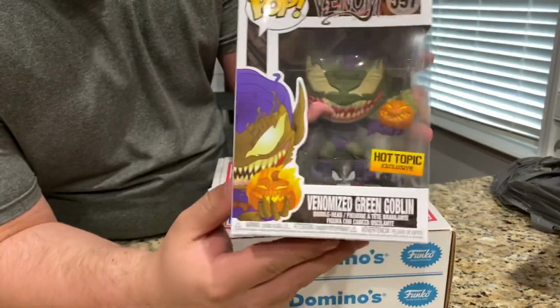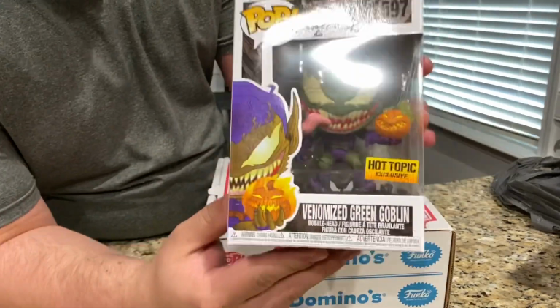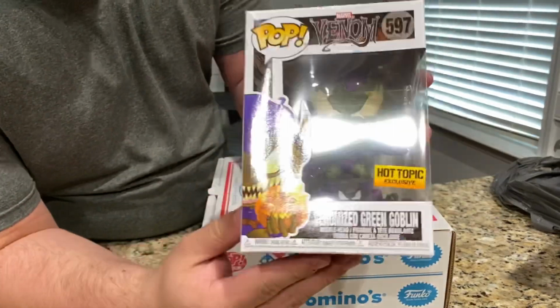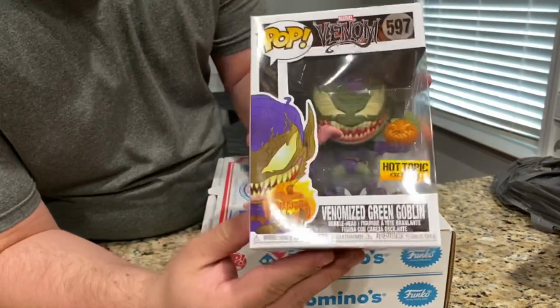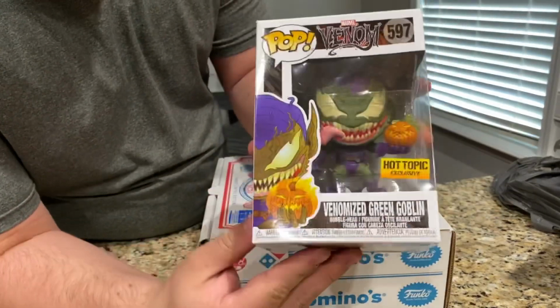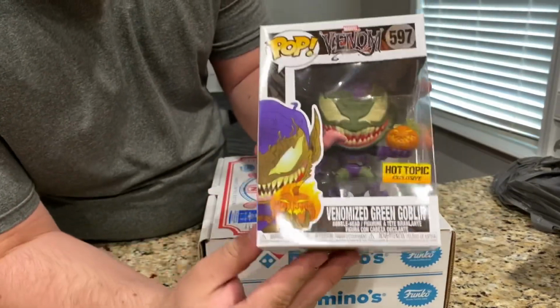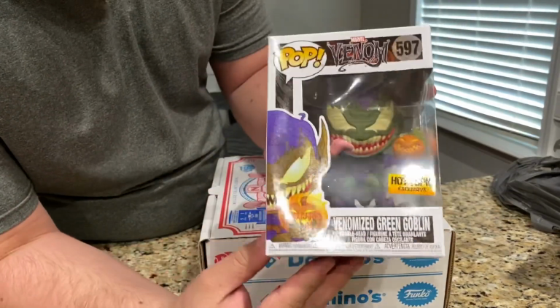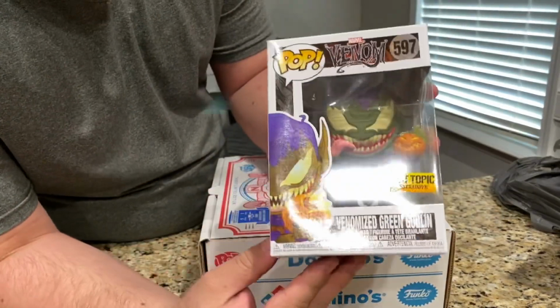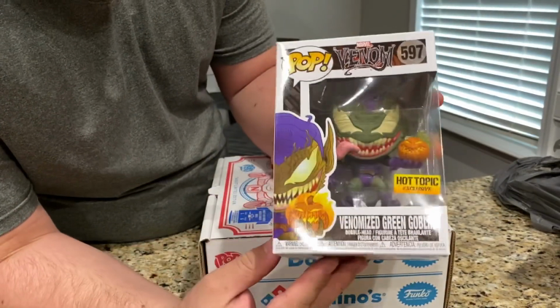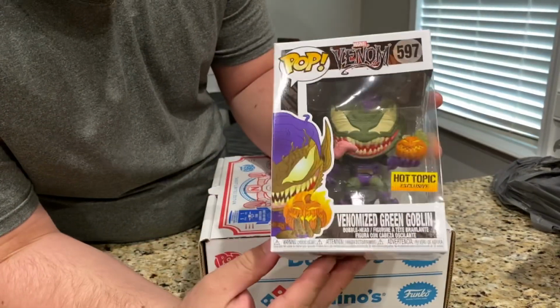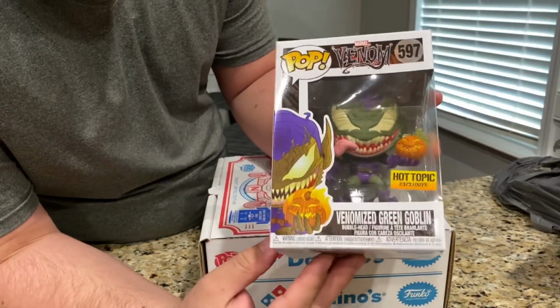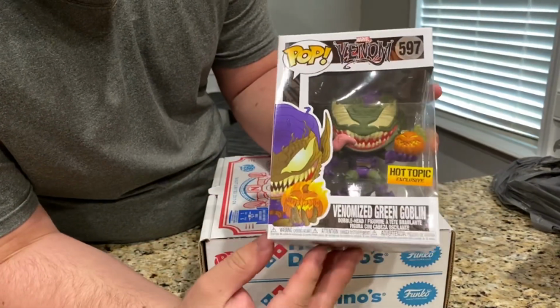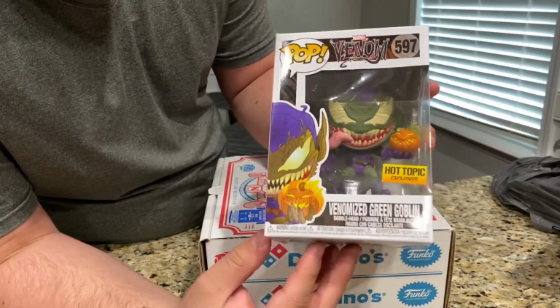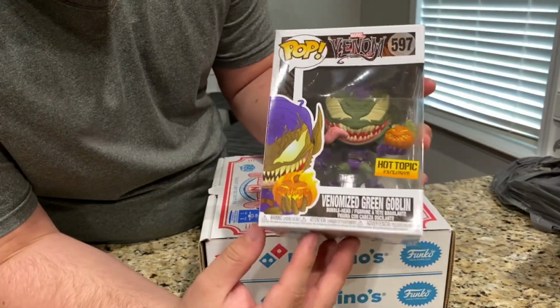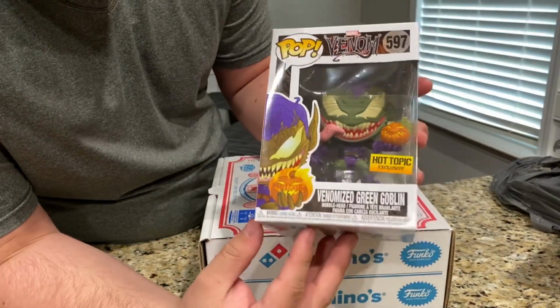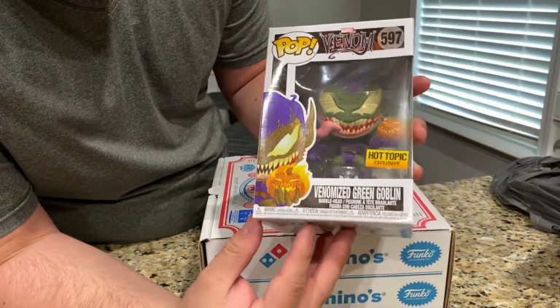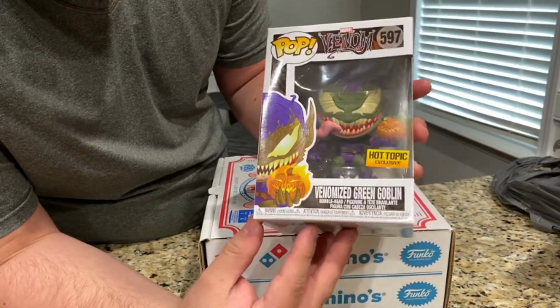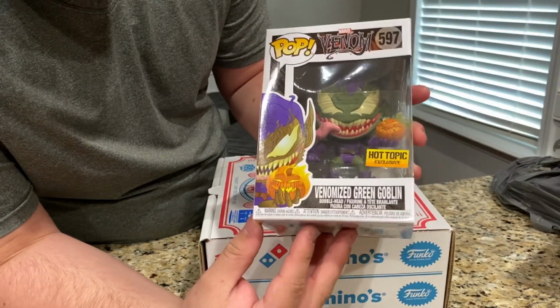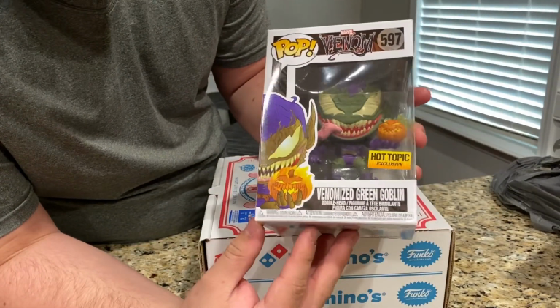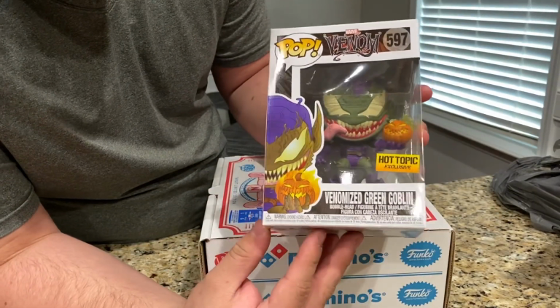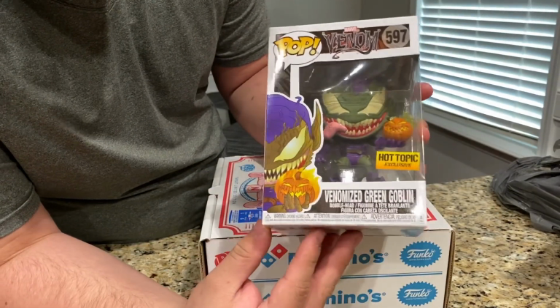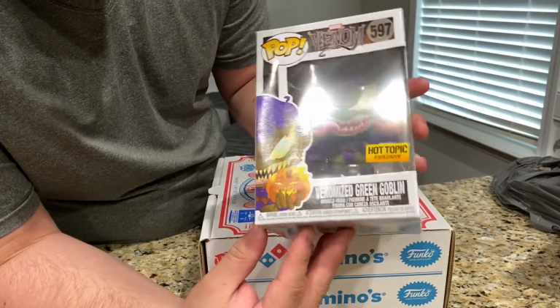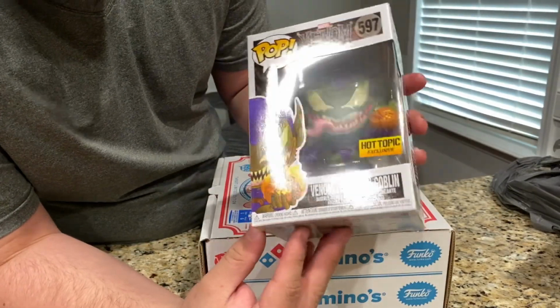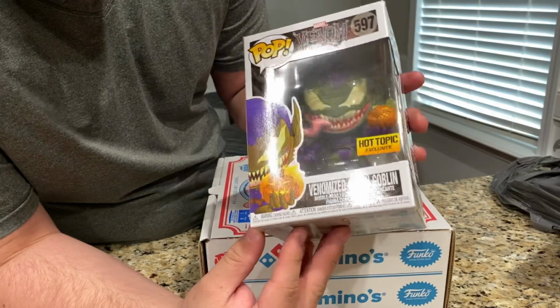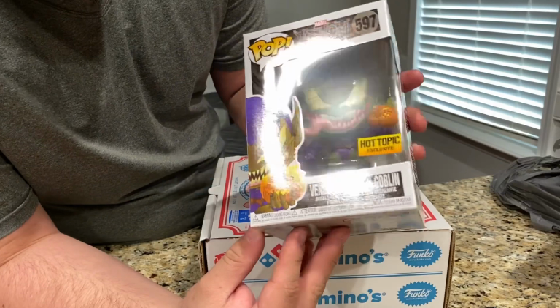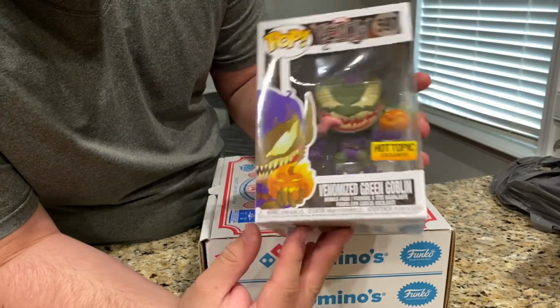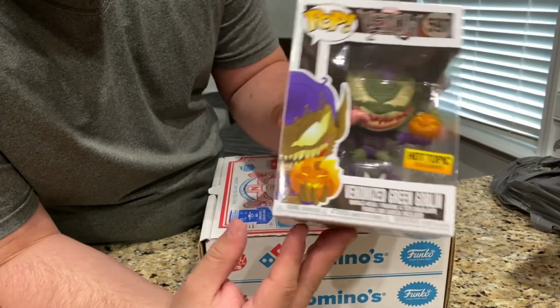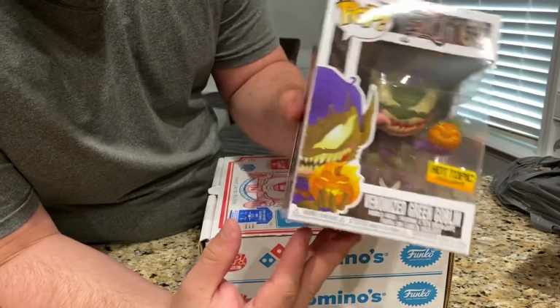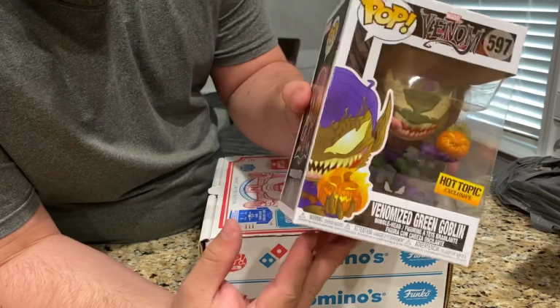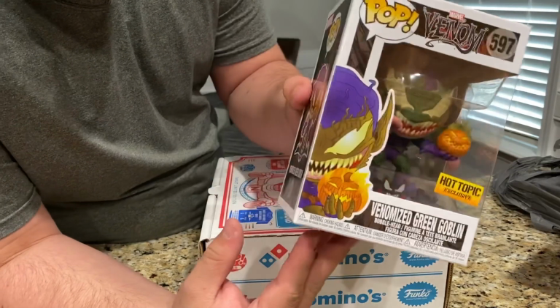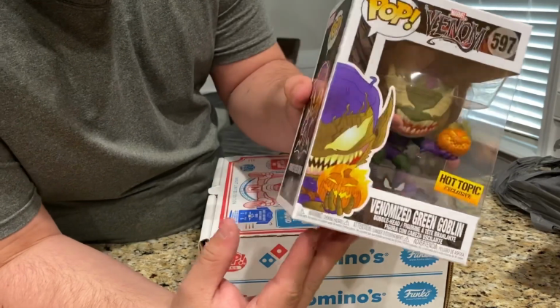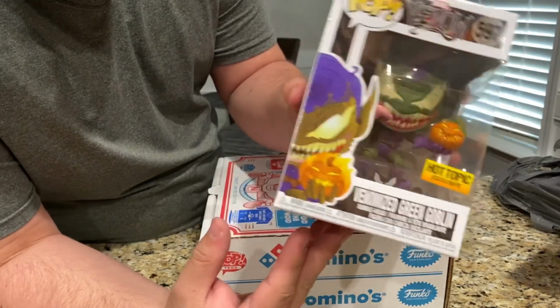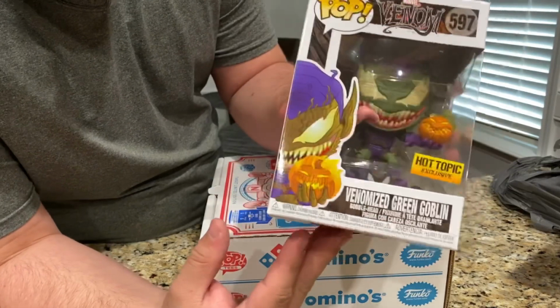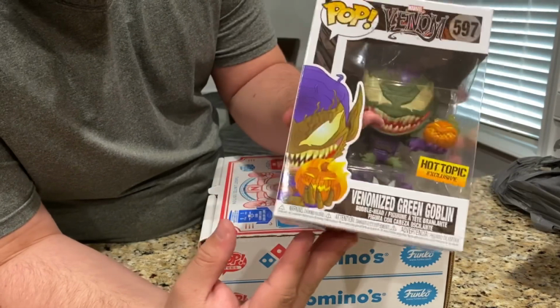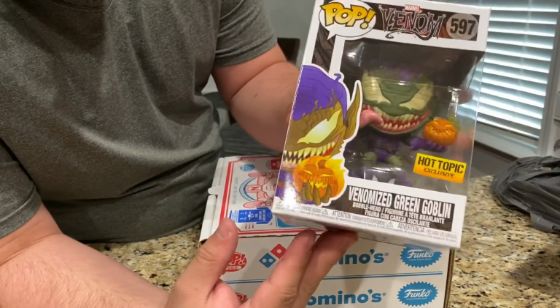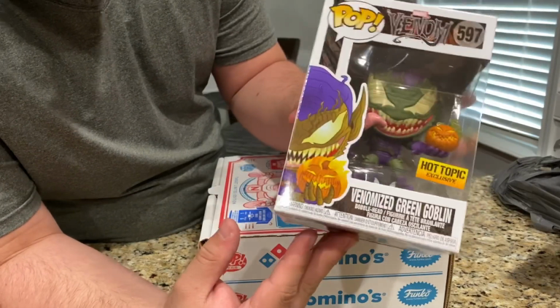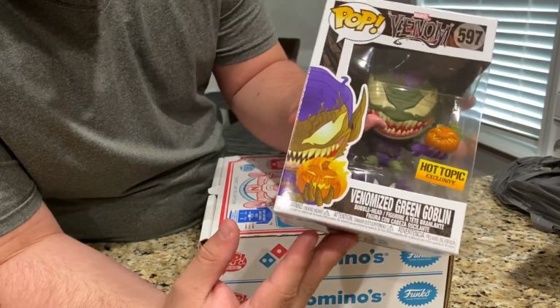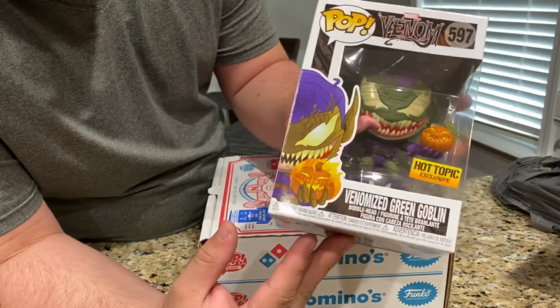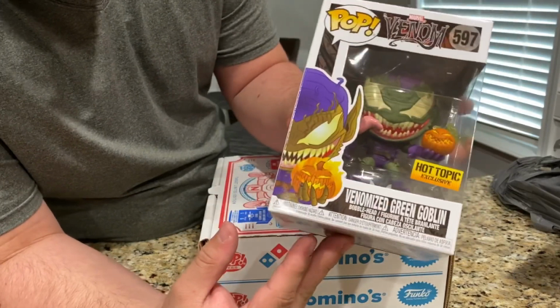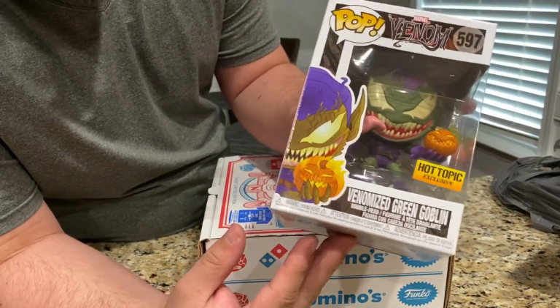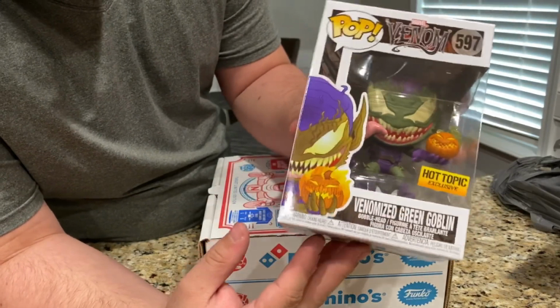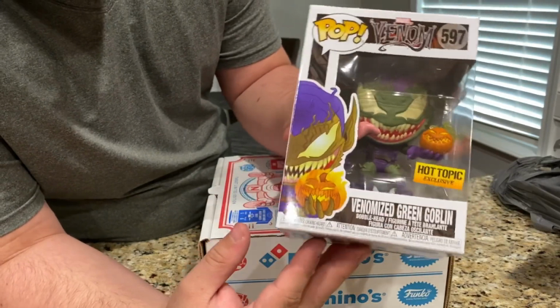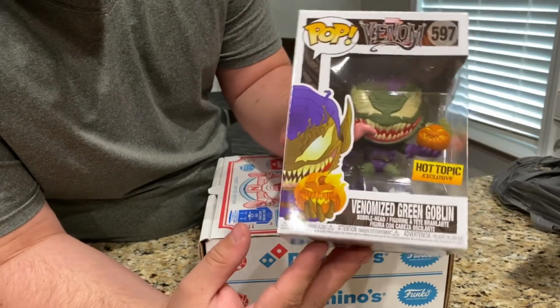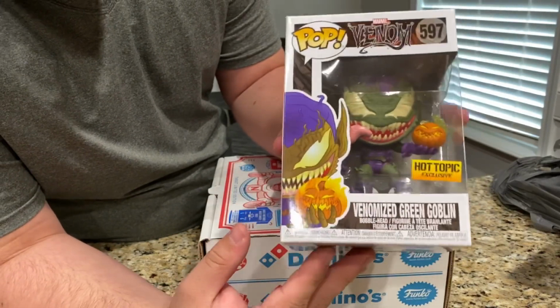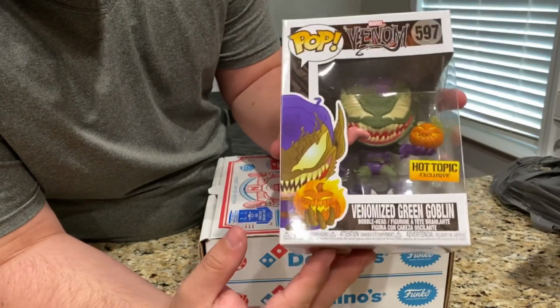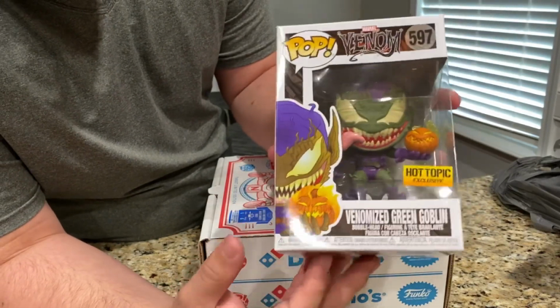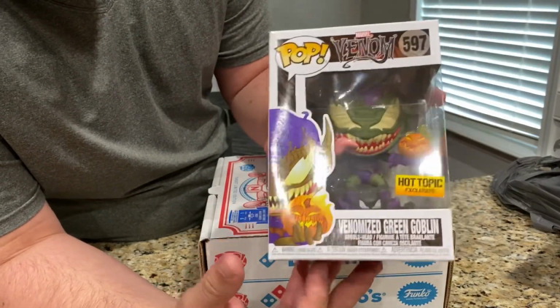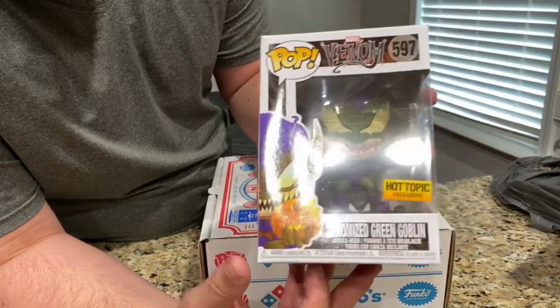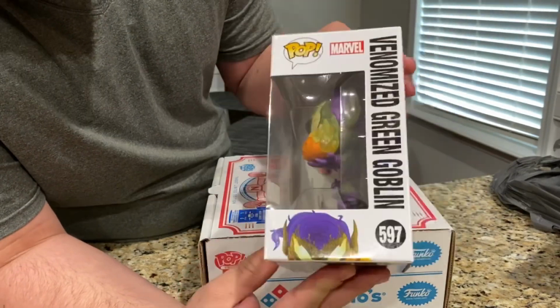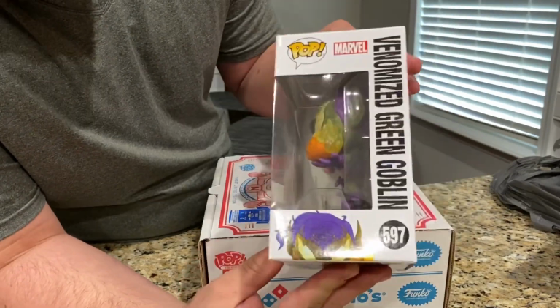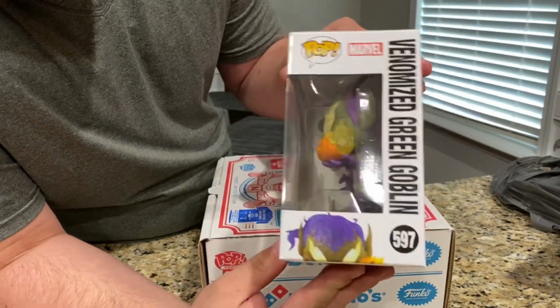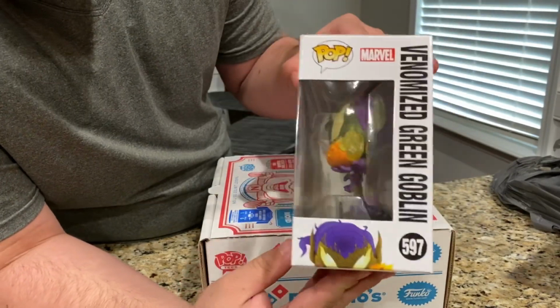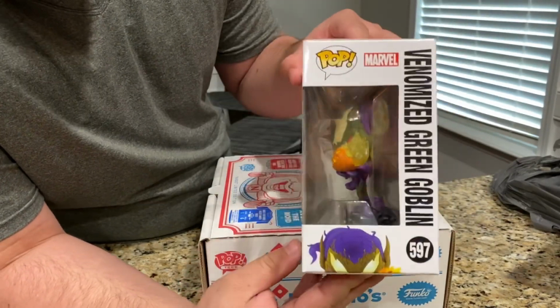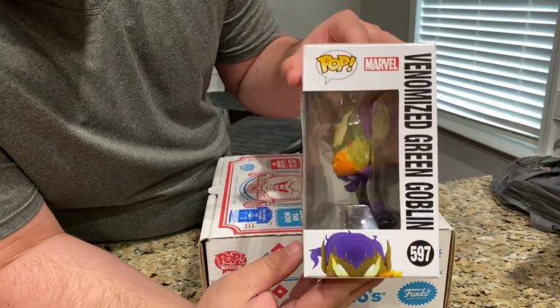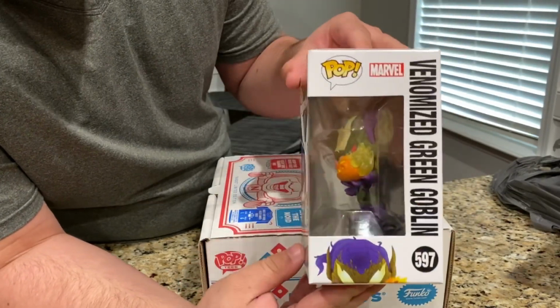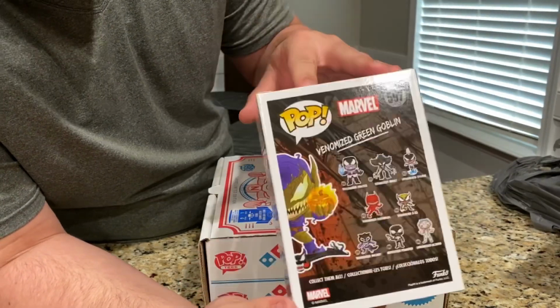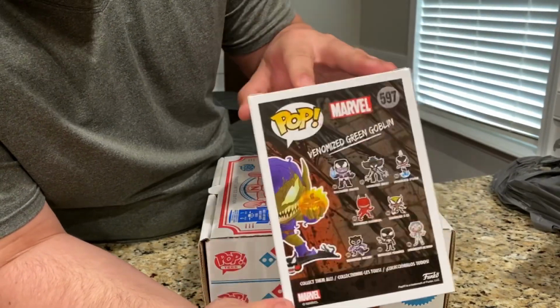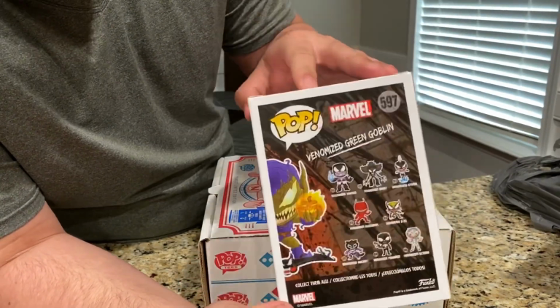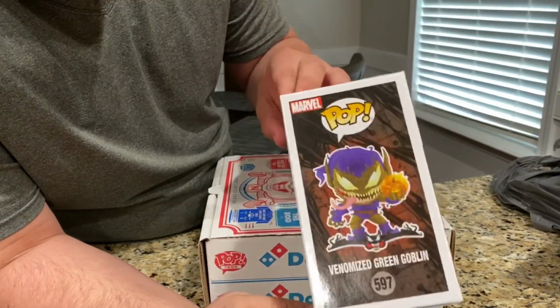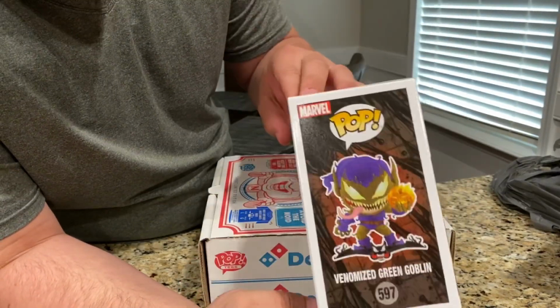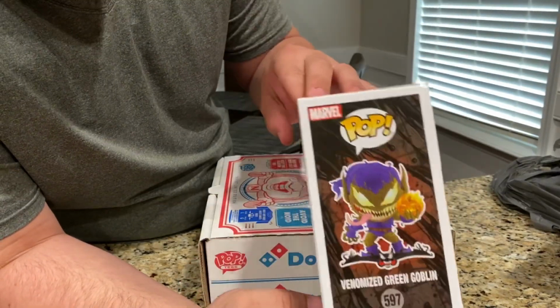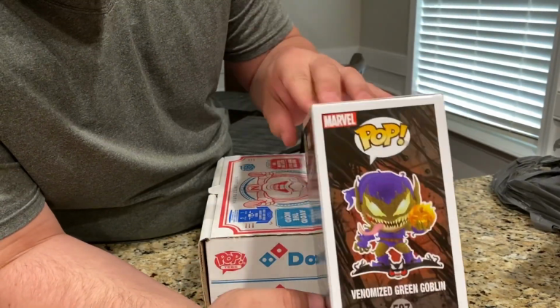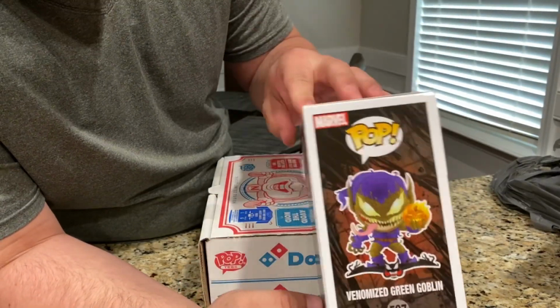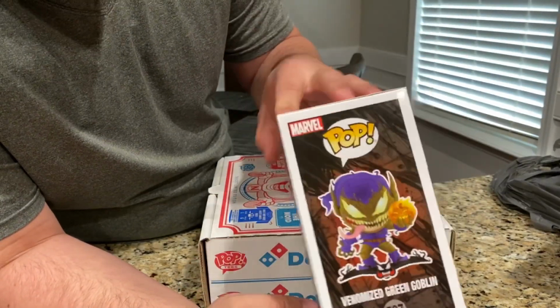Here's the Venom Green Goblin. It's pretty ferocious looking. Here's the side, back, and the other side.